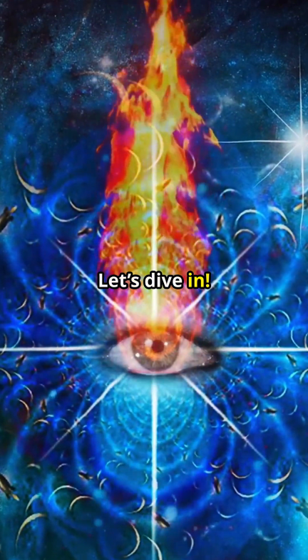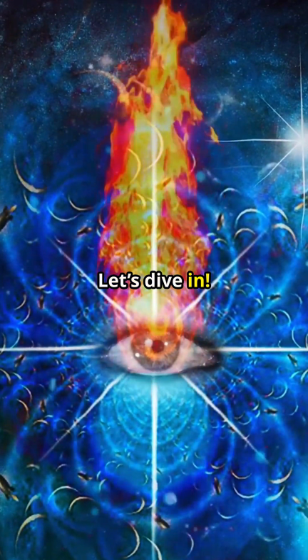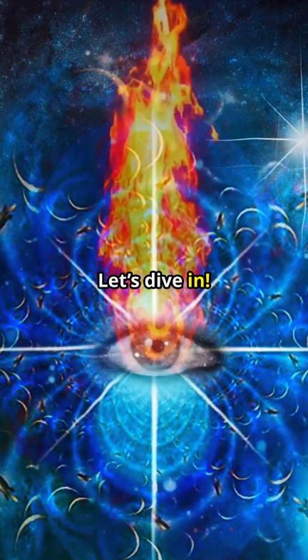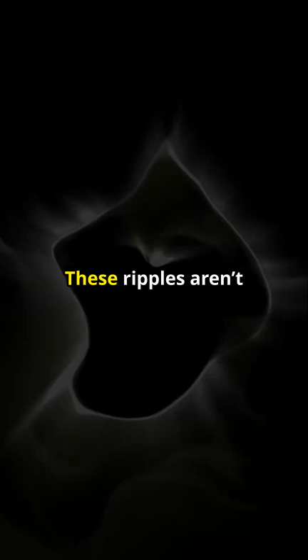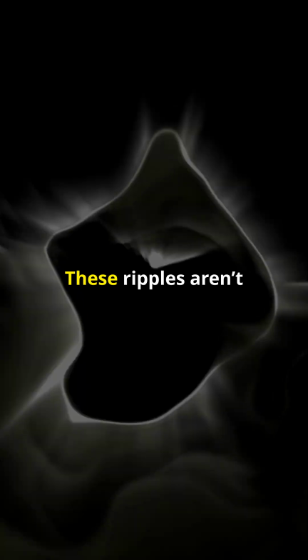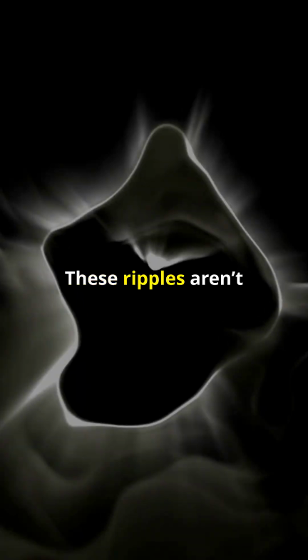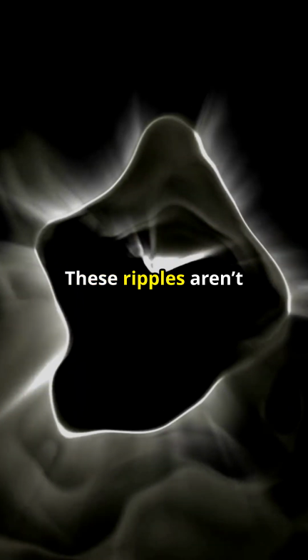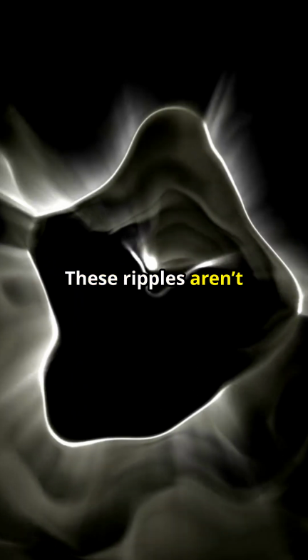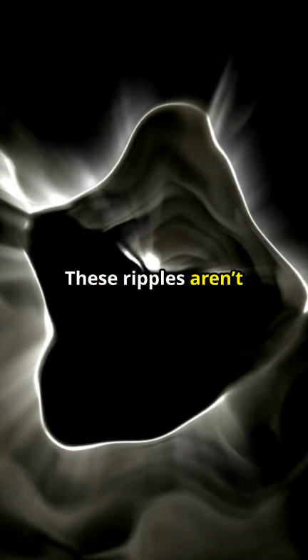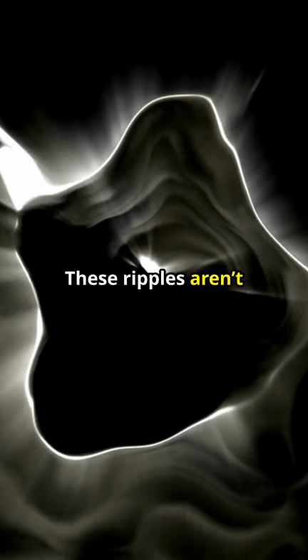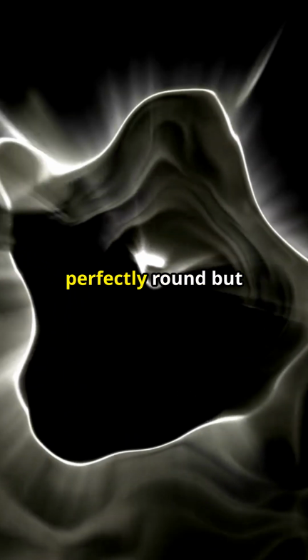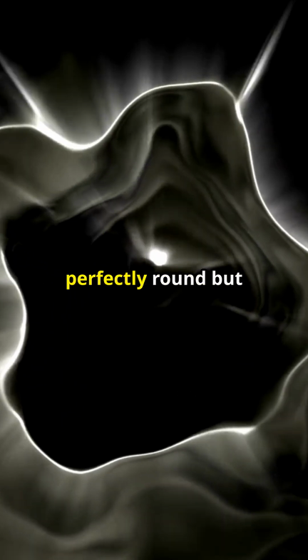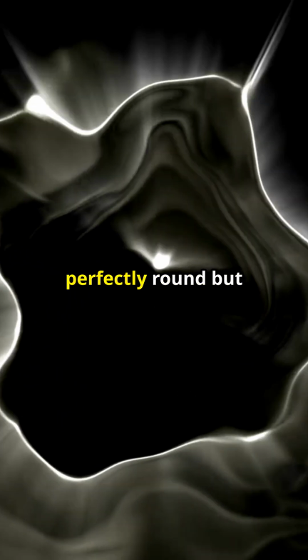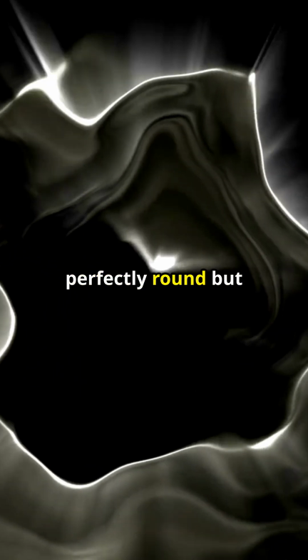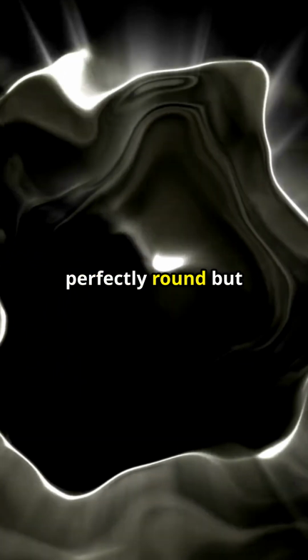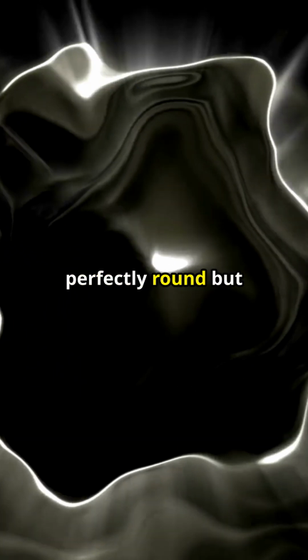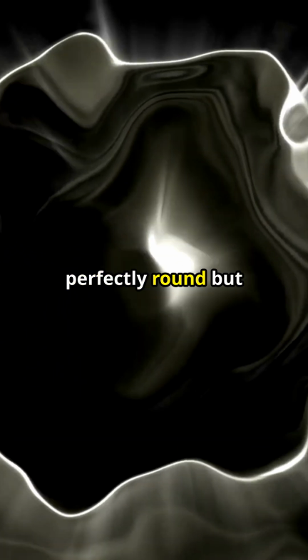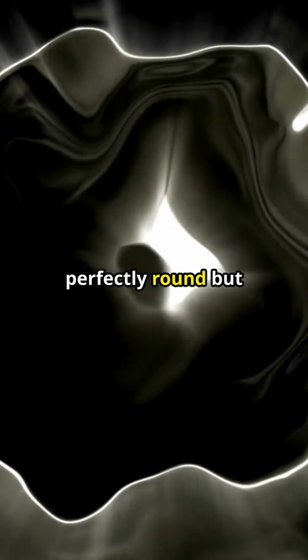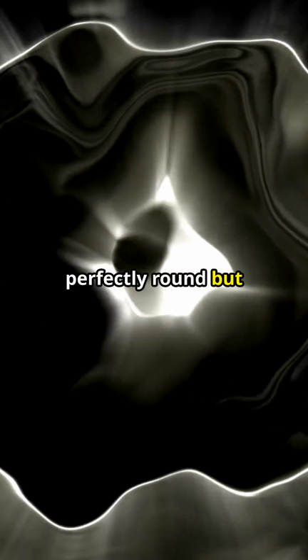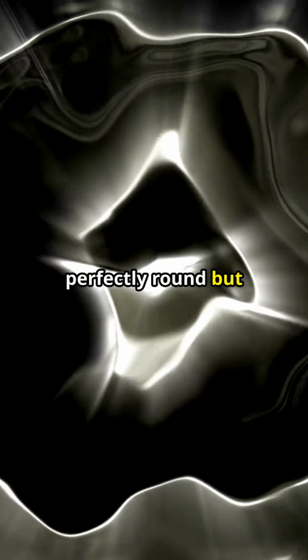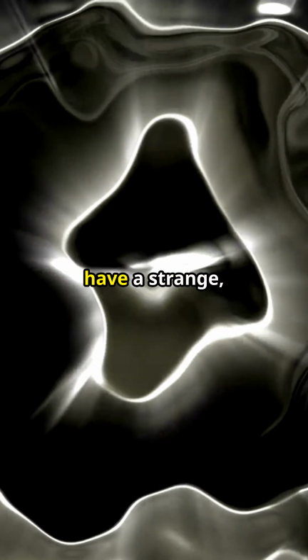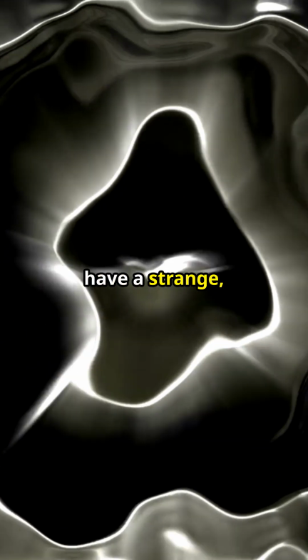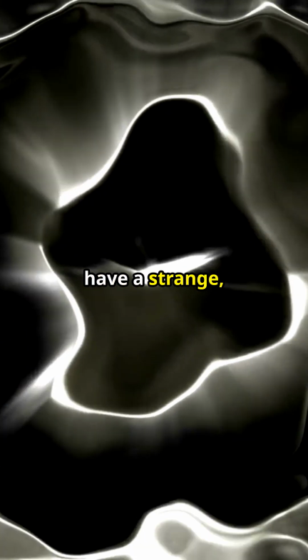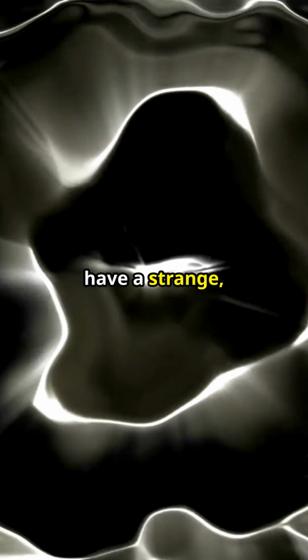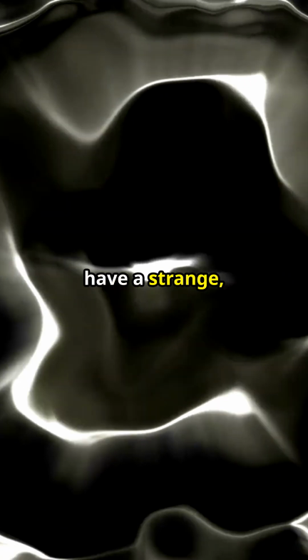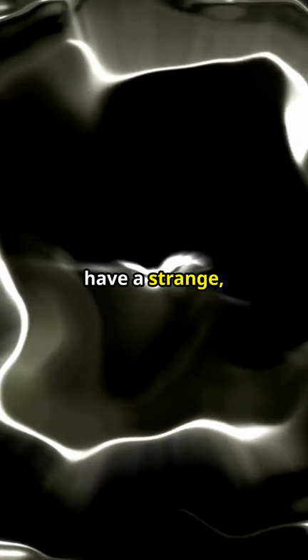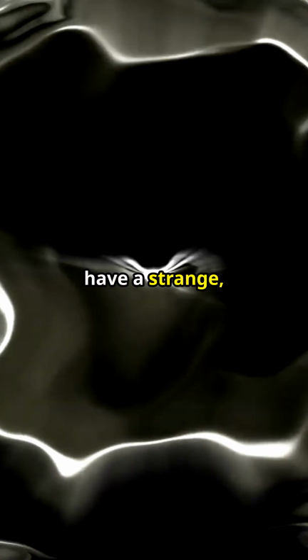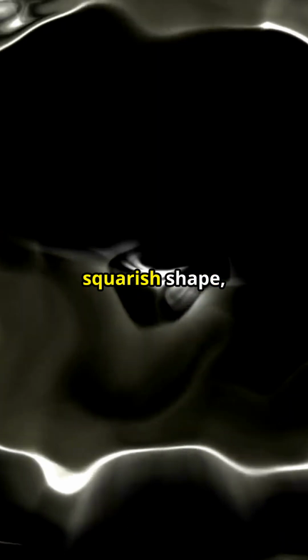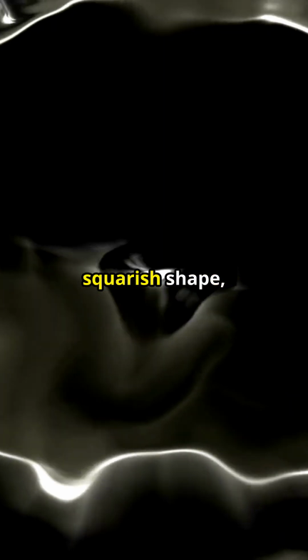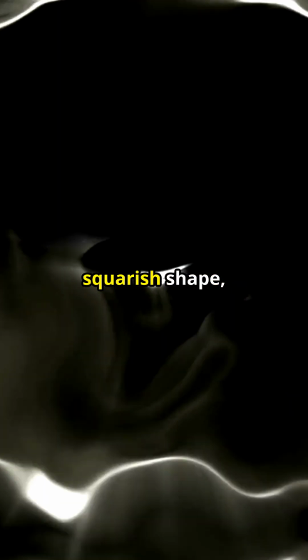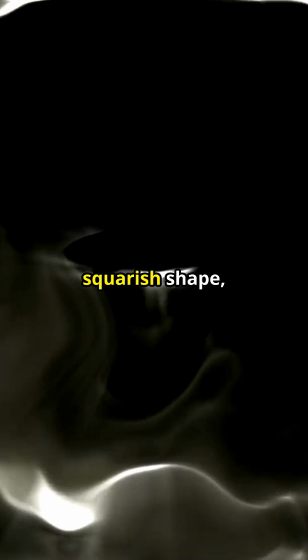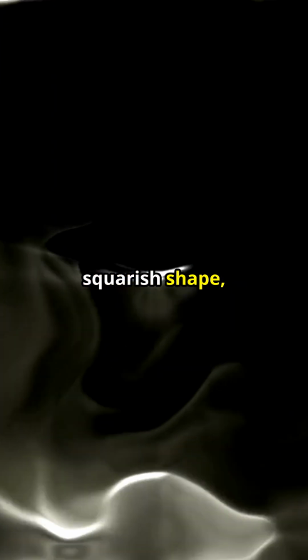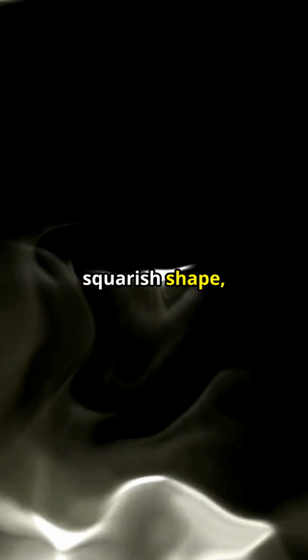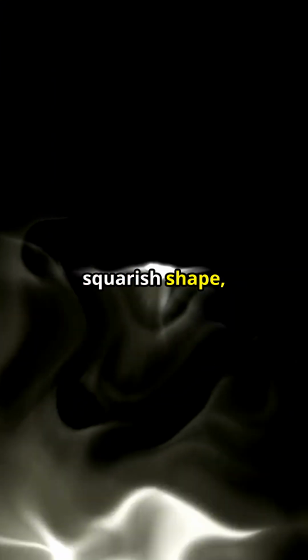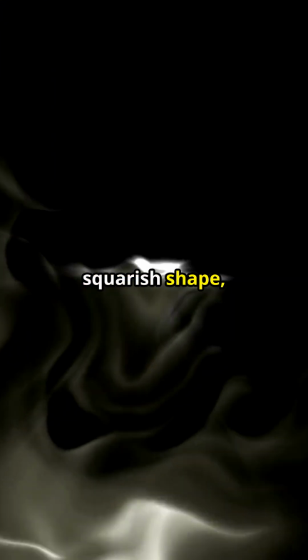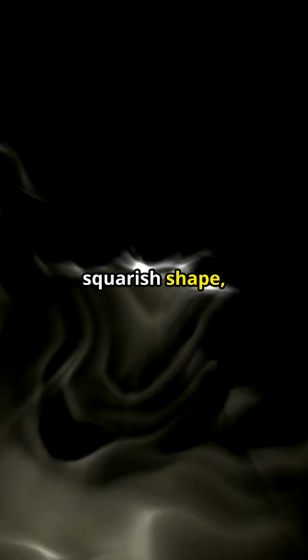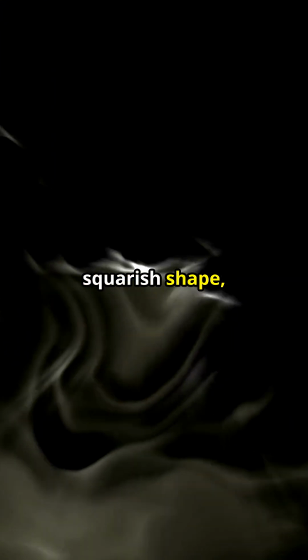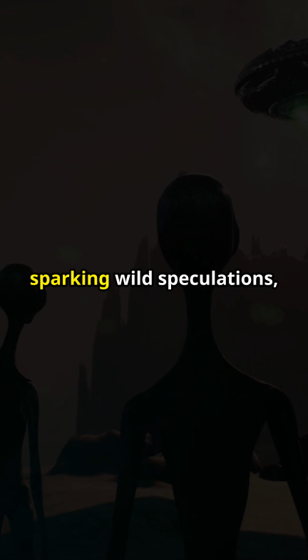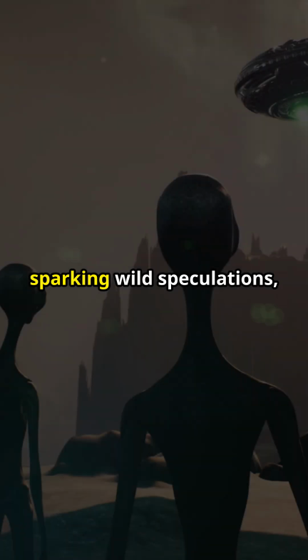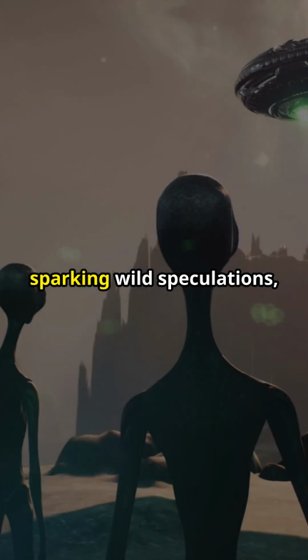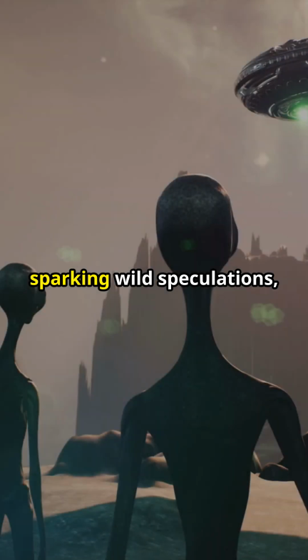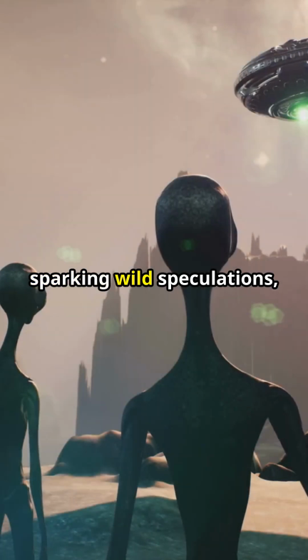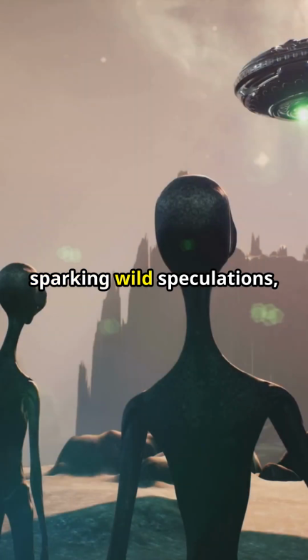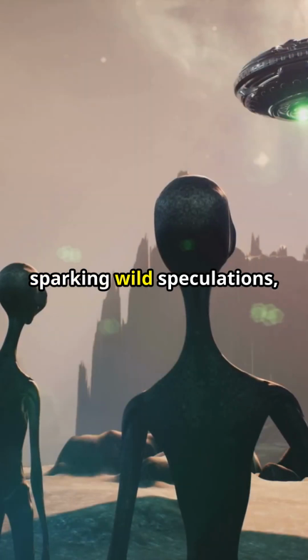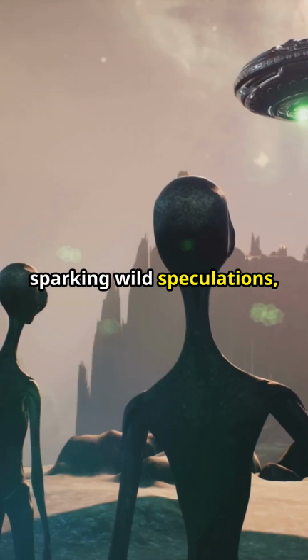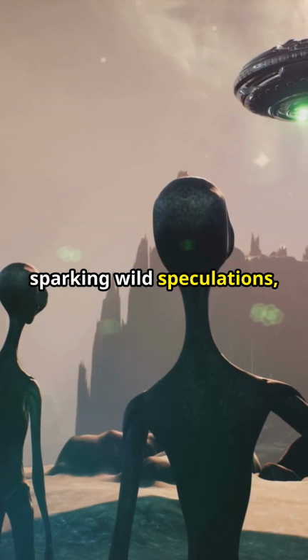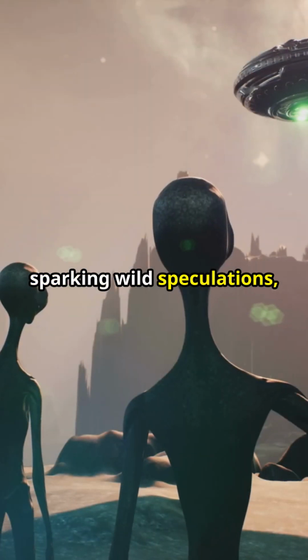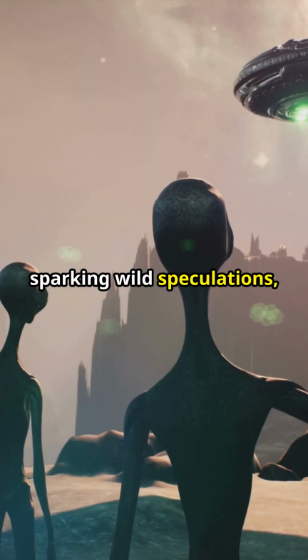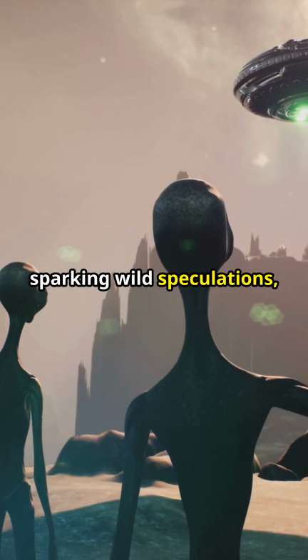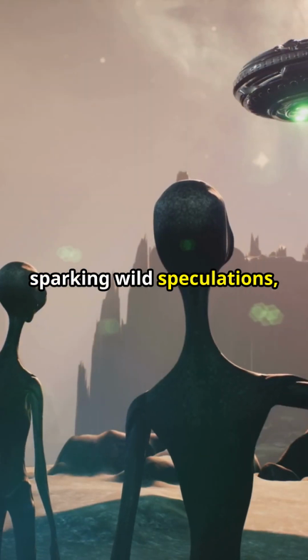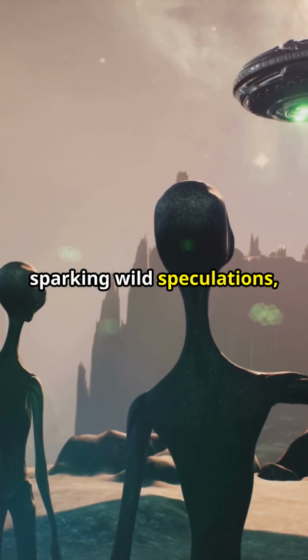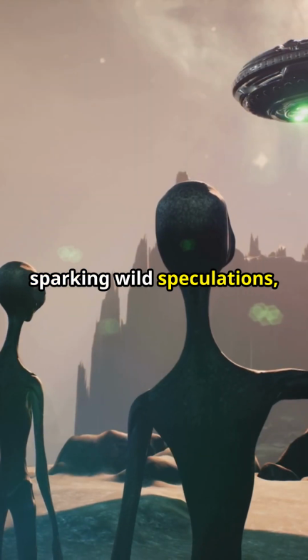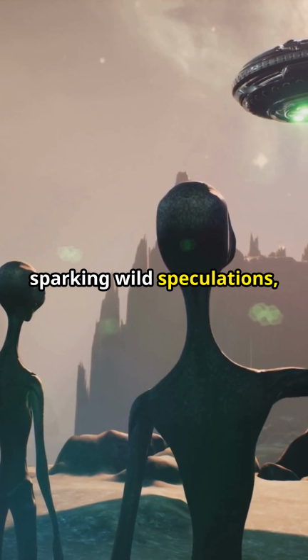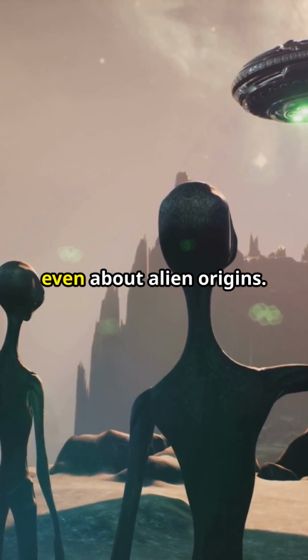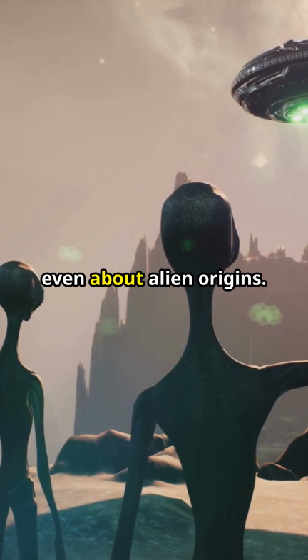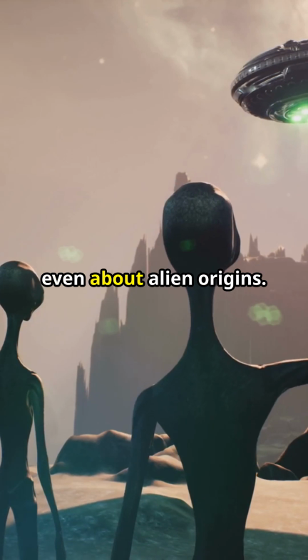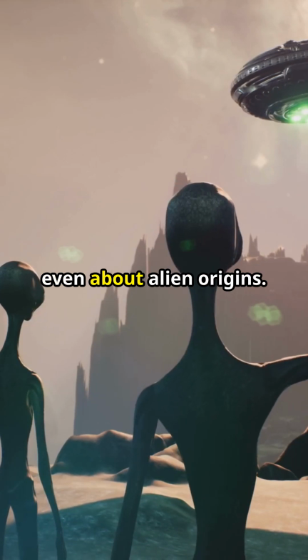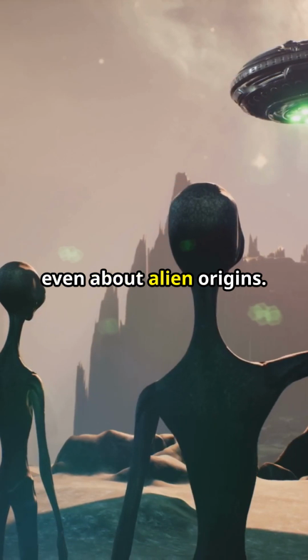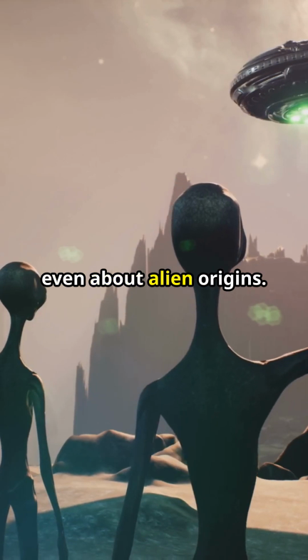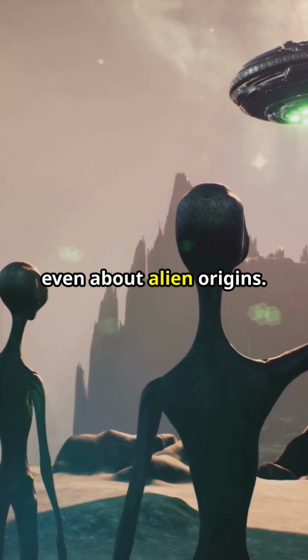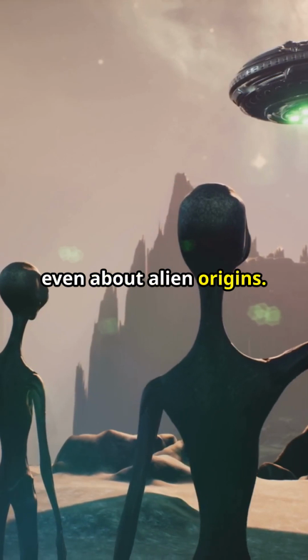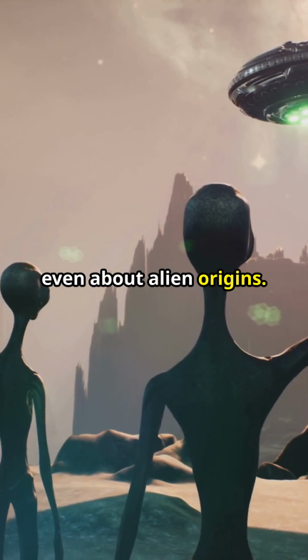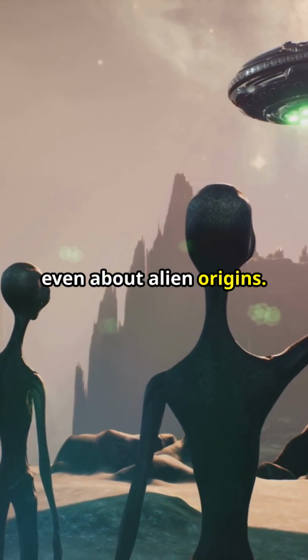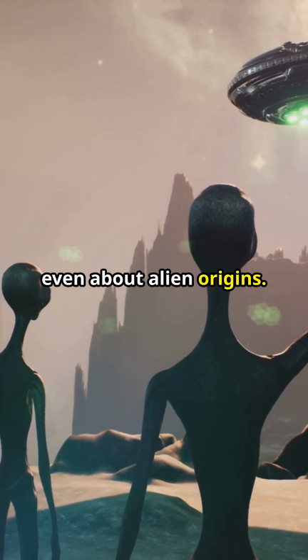These ripples aren't perfectly round, but have a strange squarish shape, sparking wild speculations — even about alien origins.